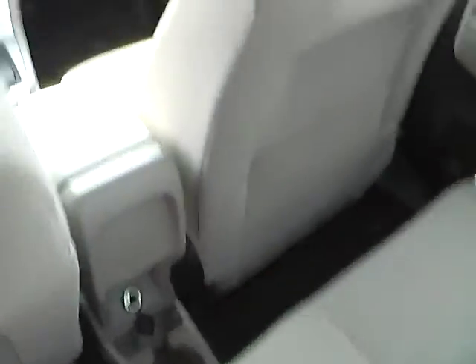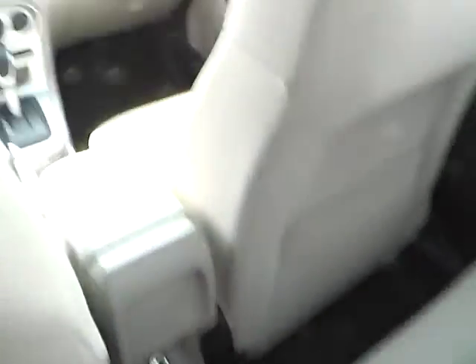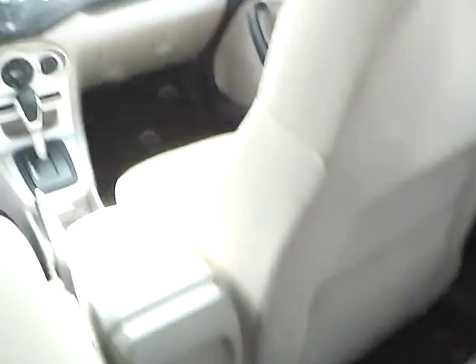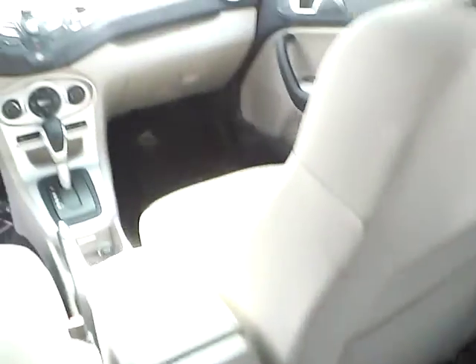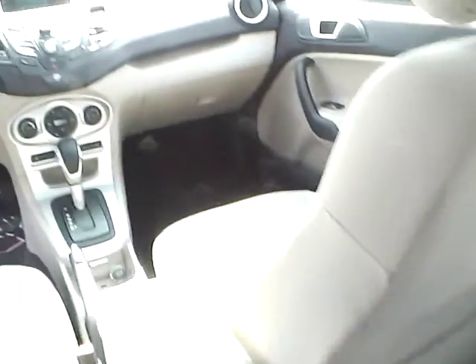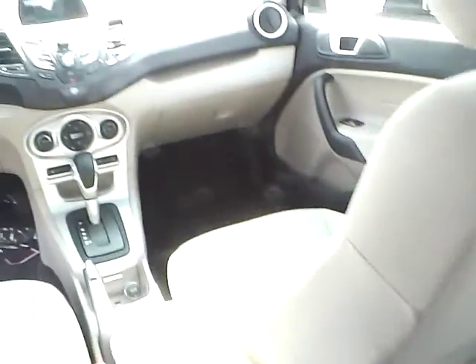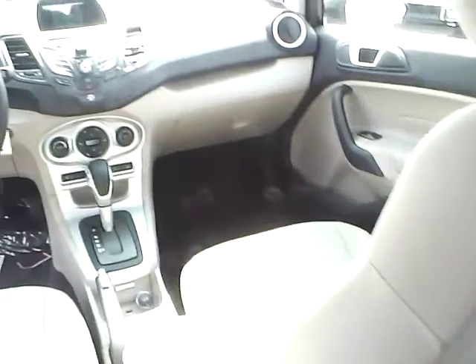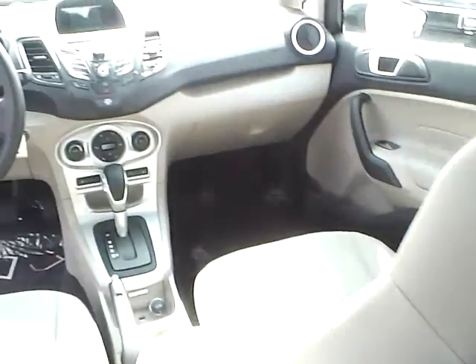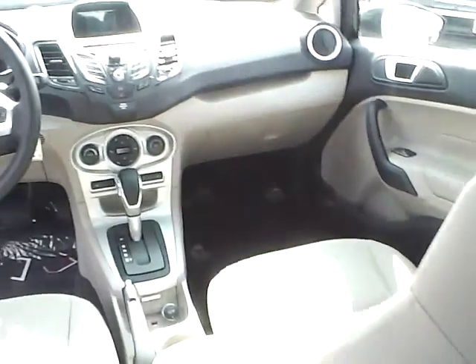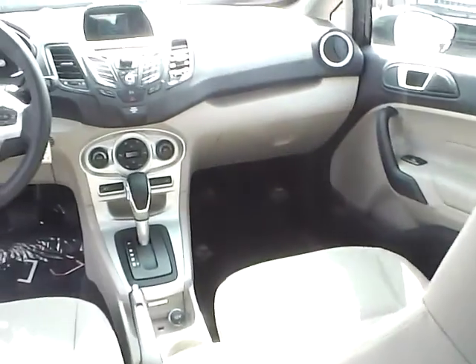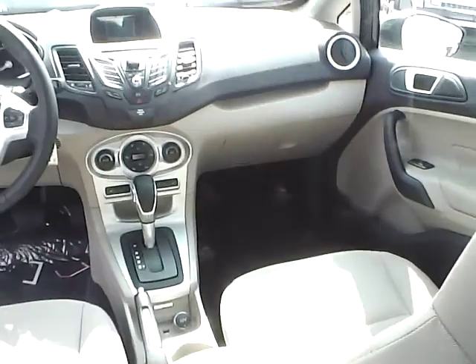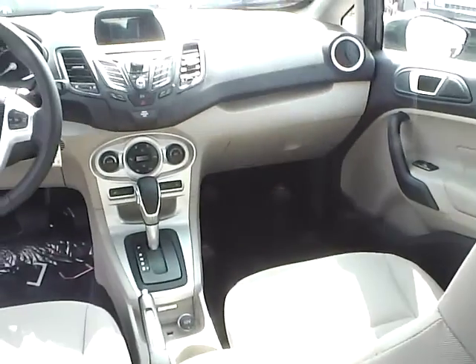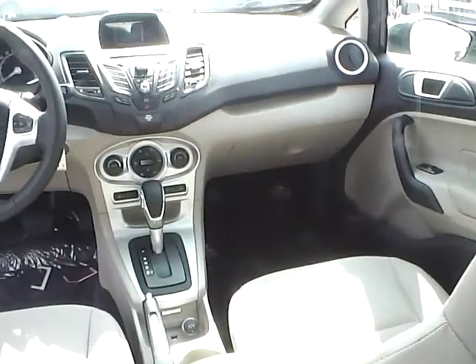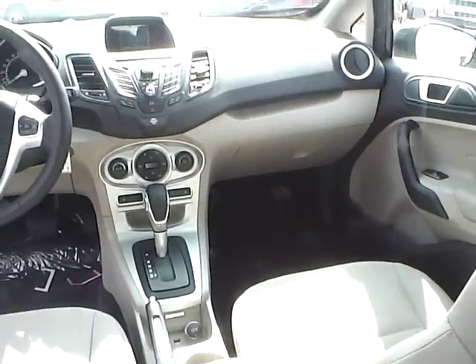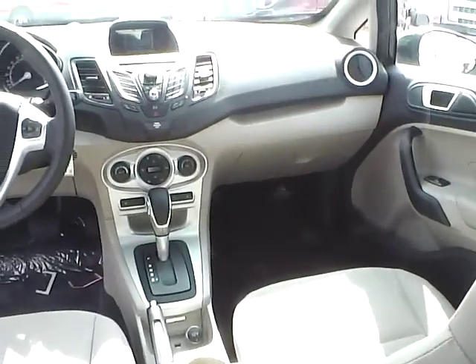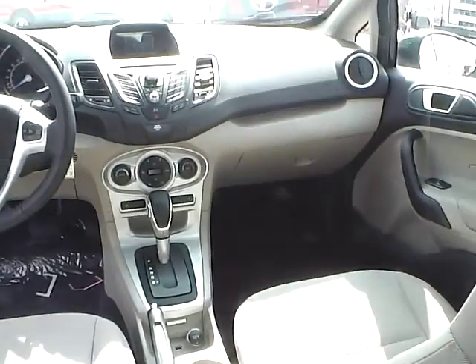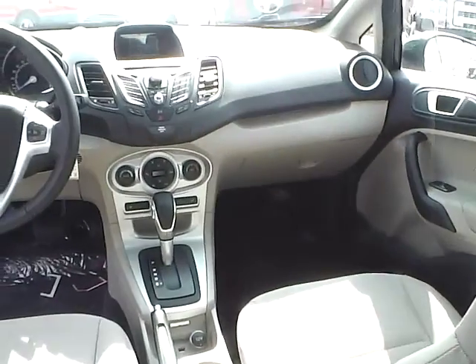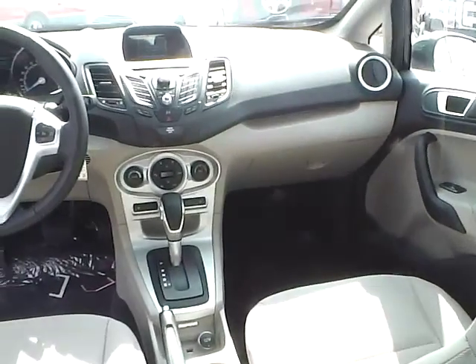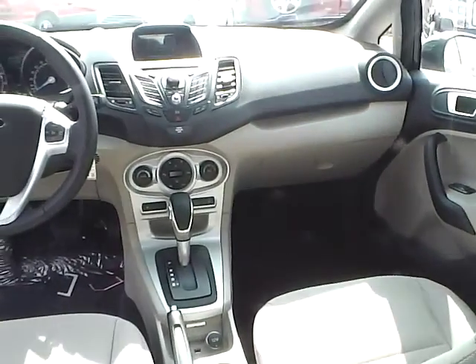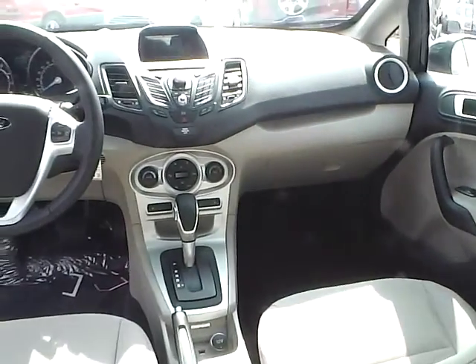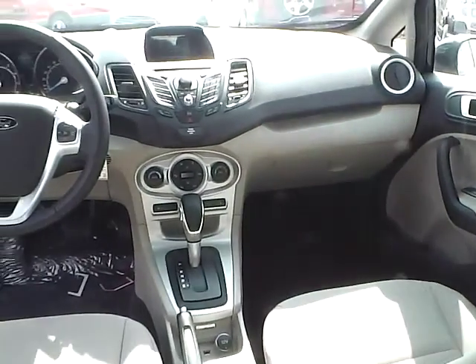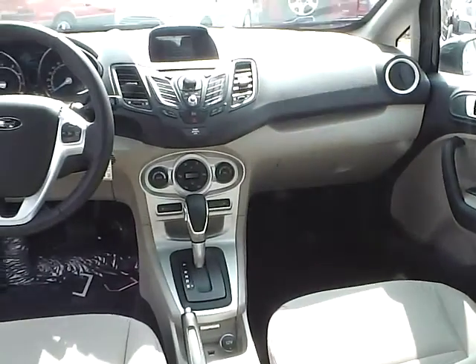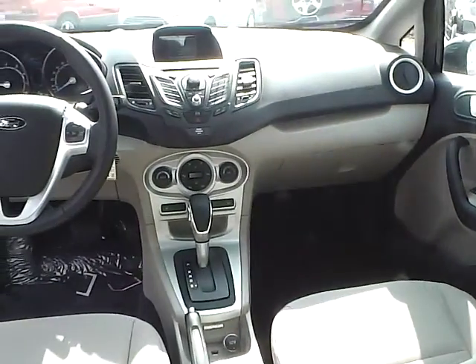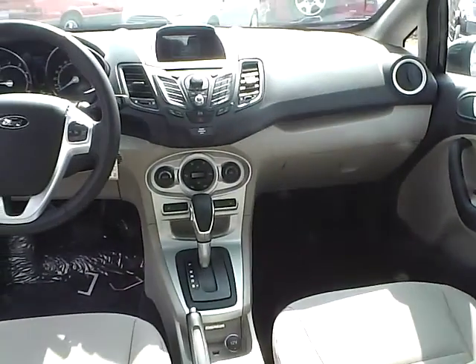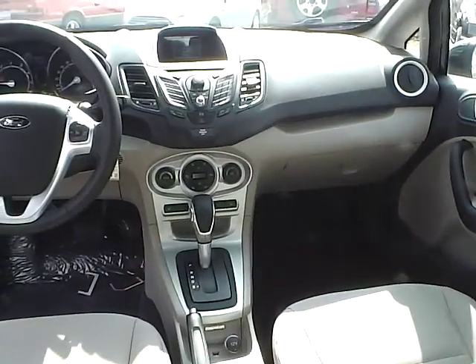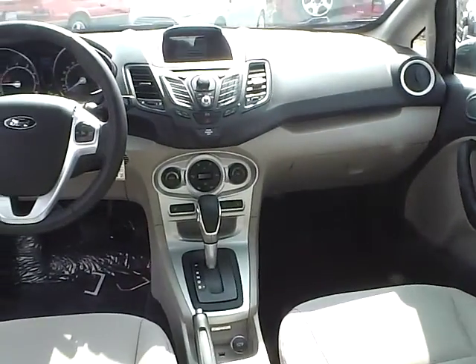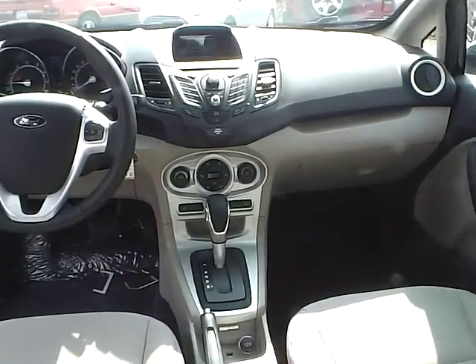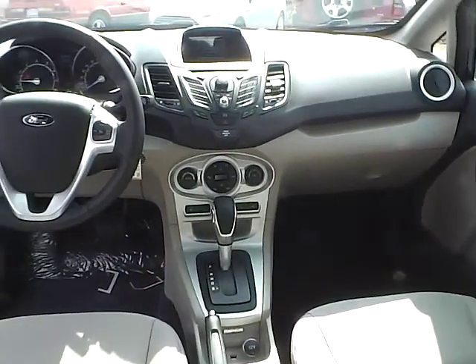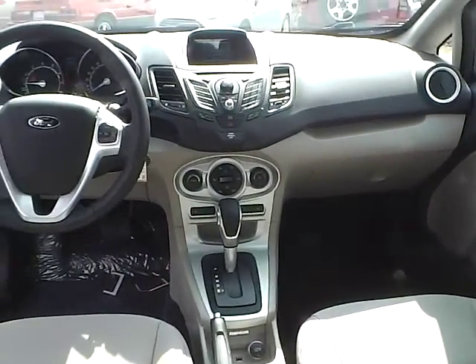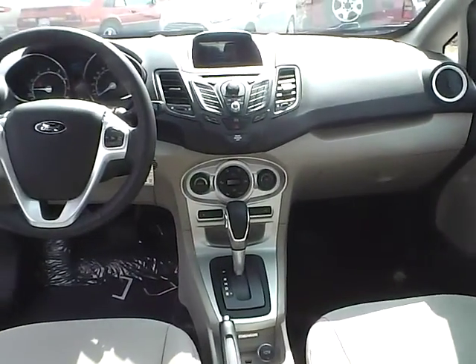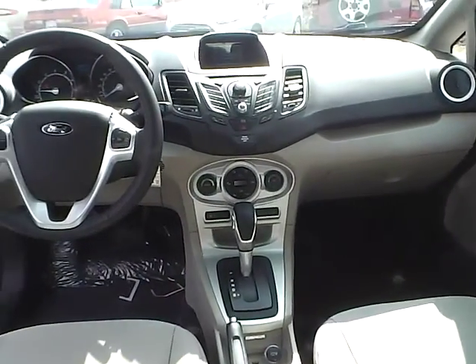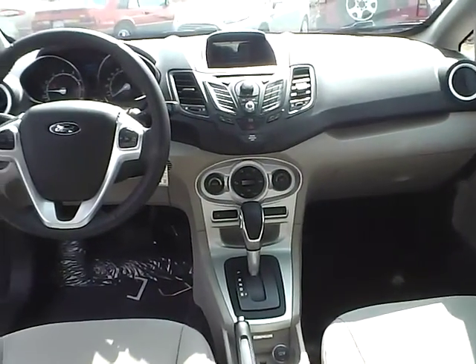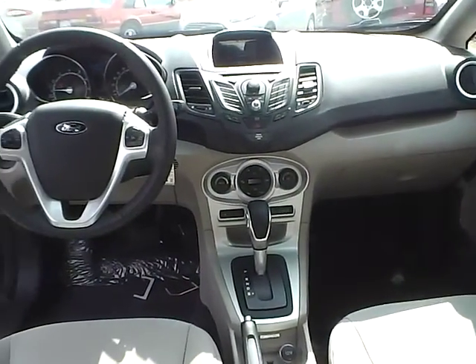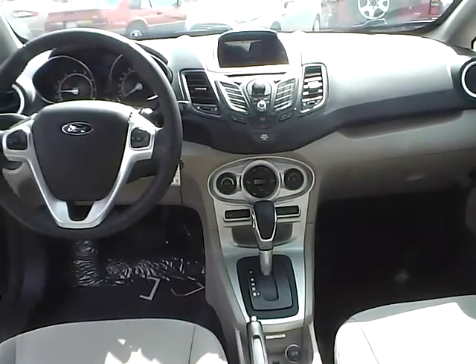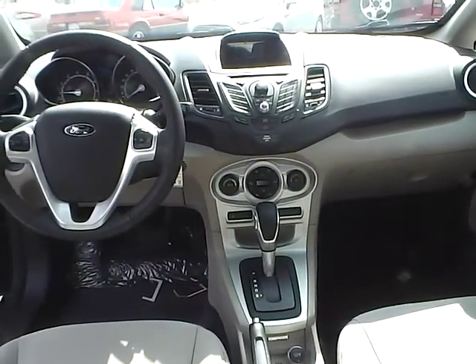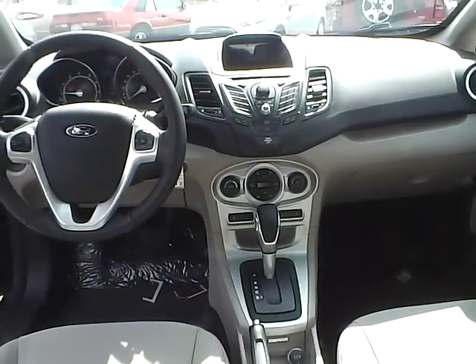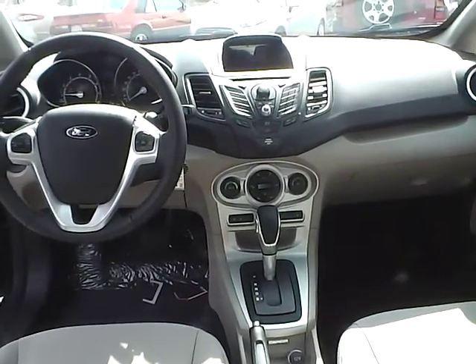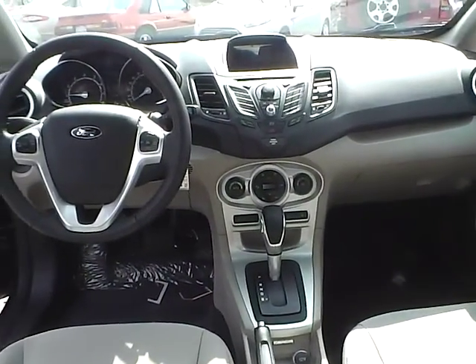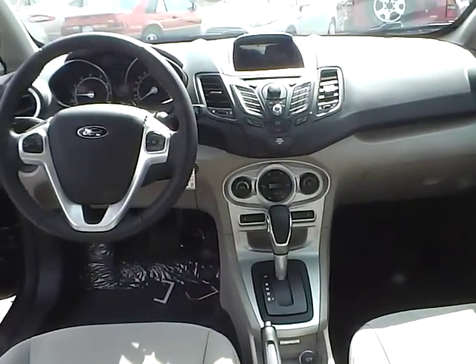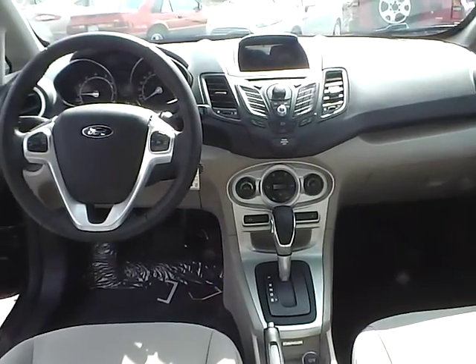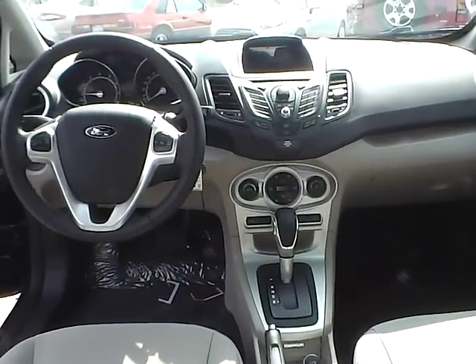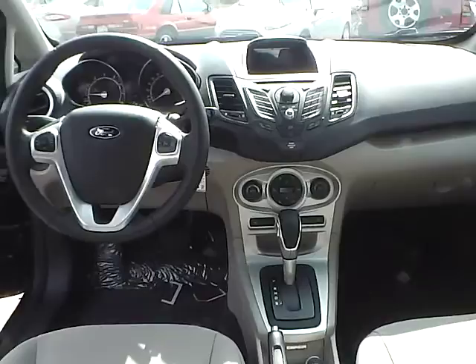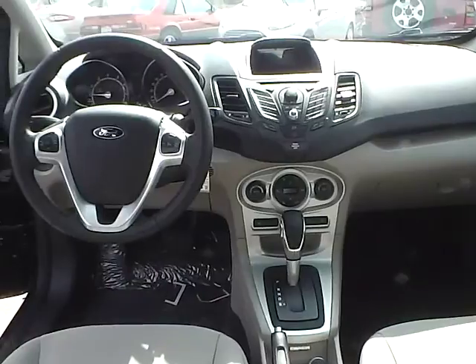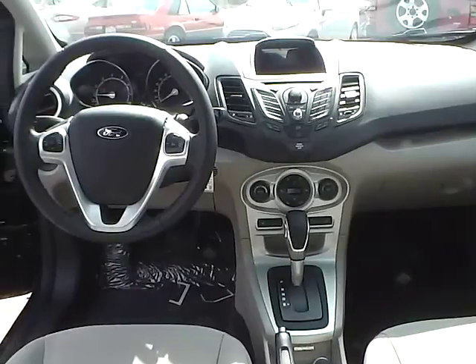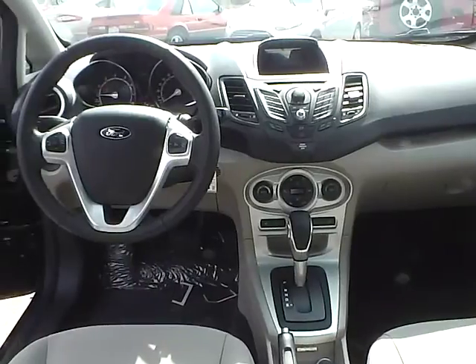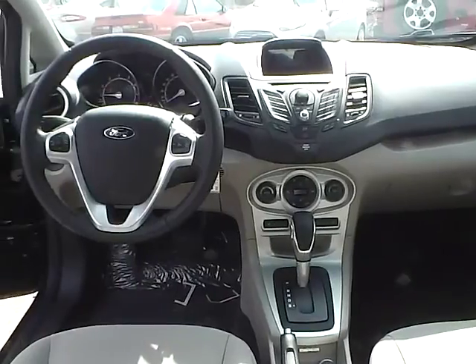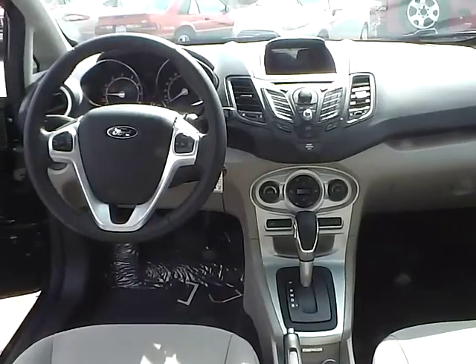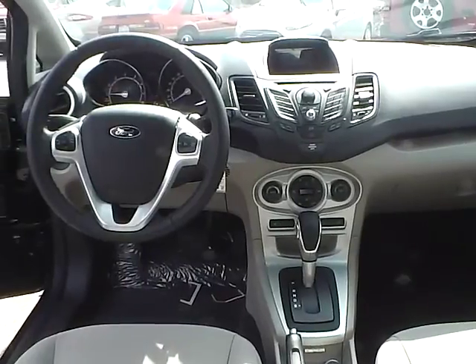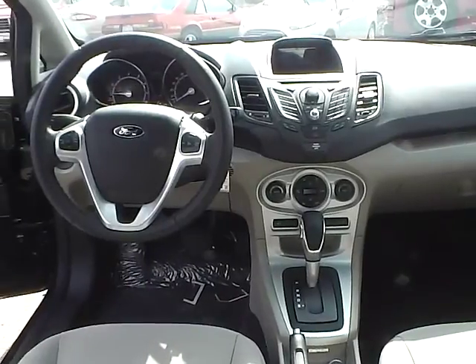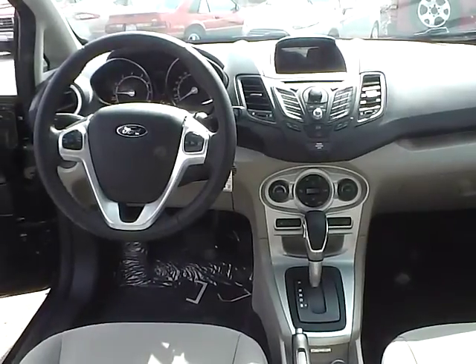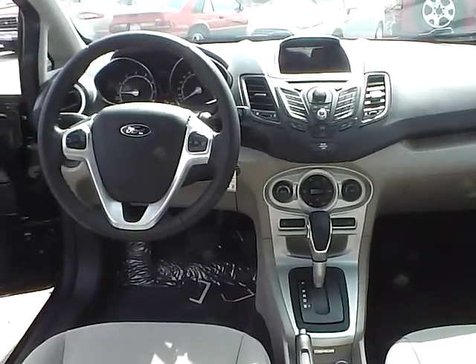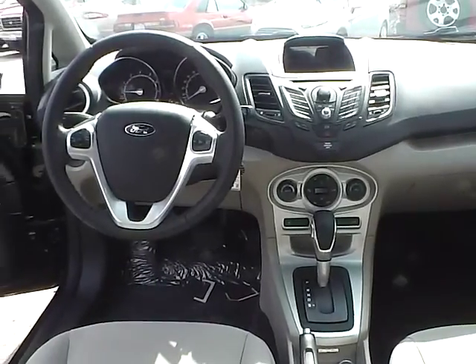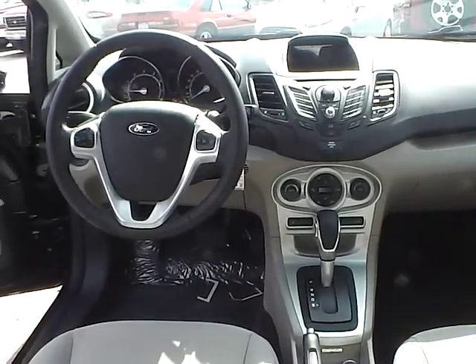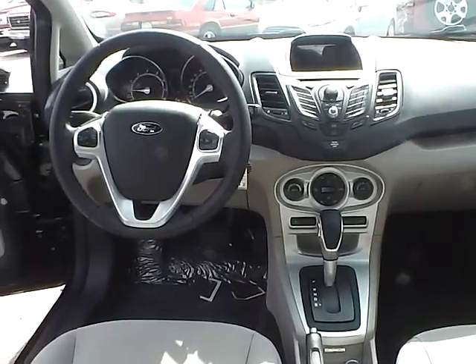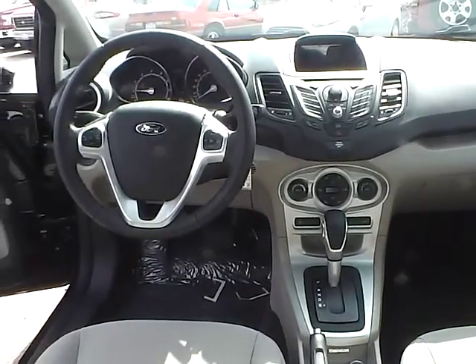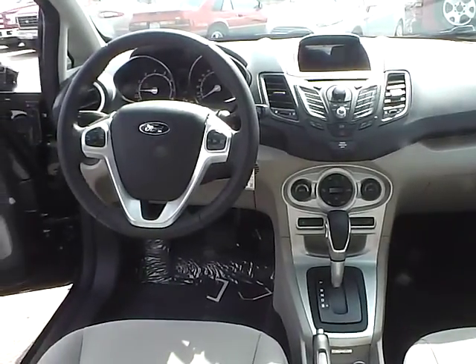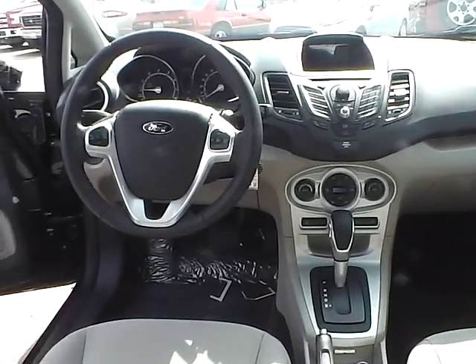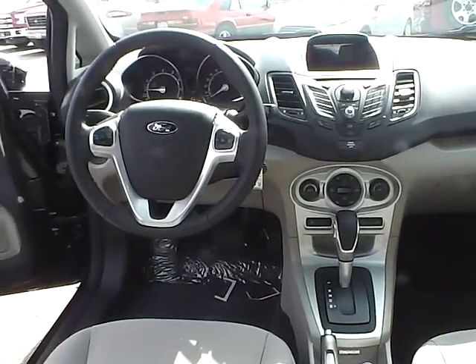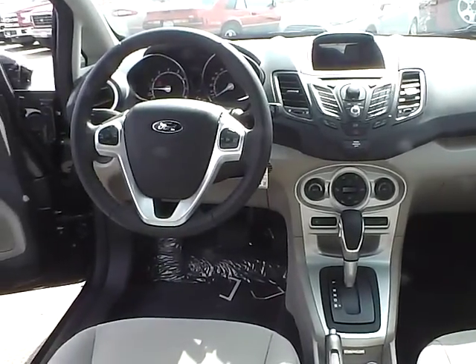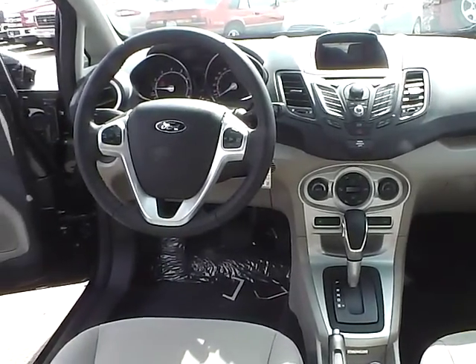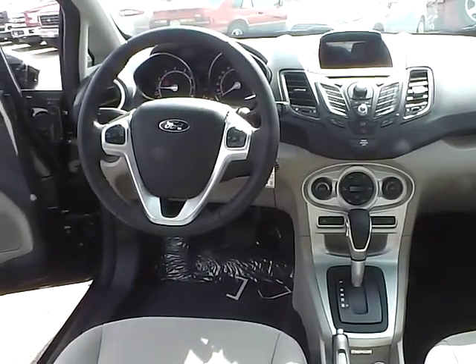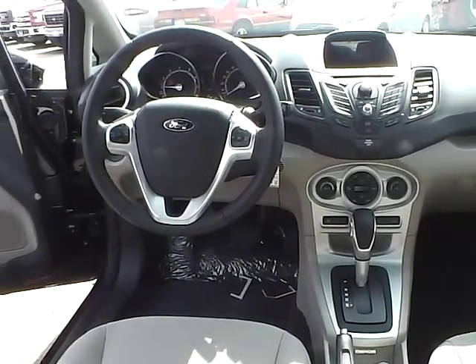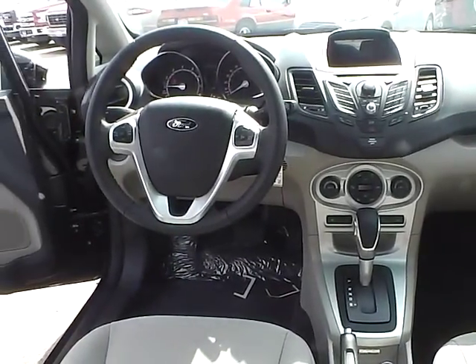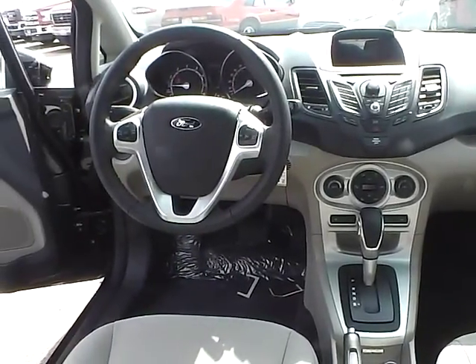Very nice vehicle. Come check us out at Jim Keim Ford. You can also visit our online showroom at jimkeimford.com.